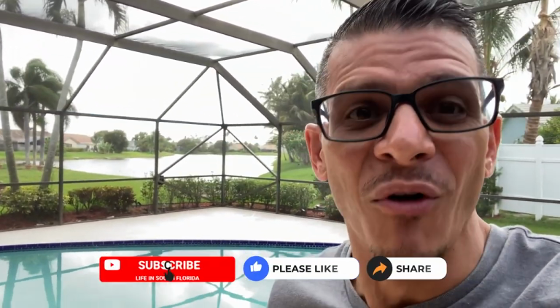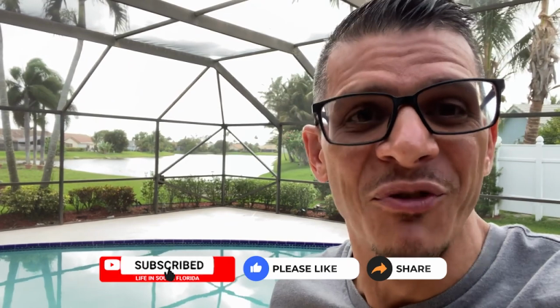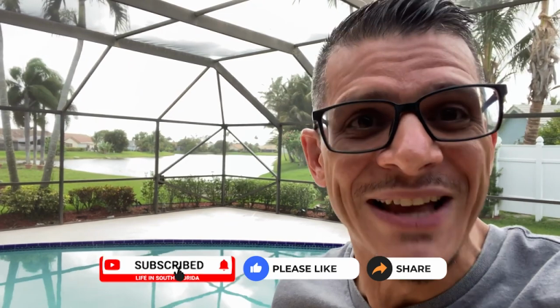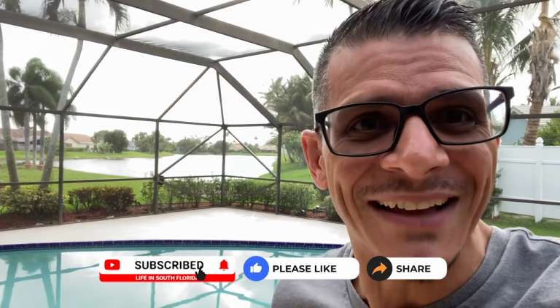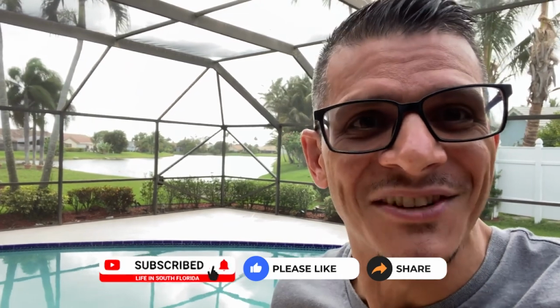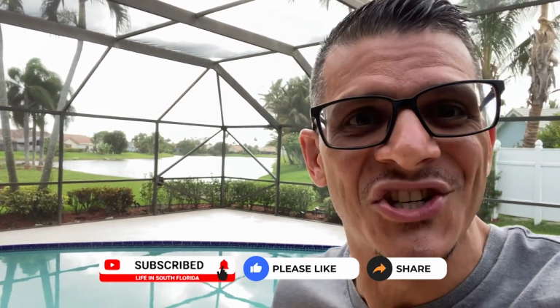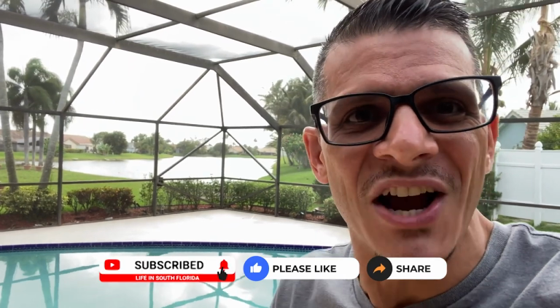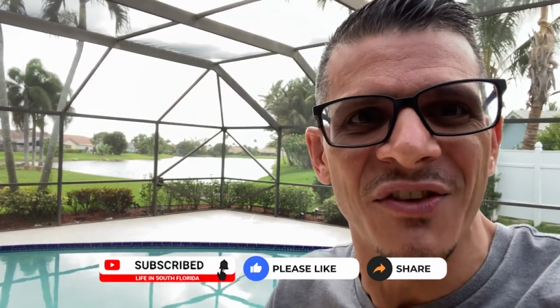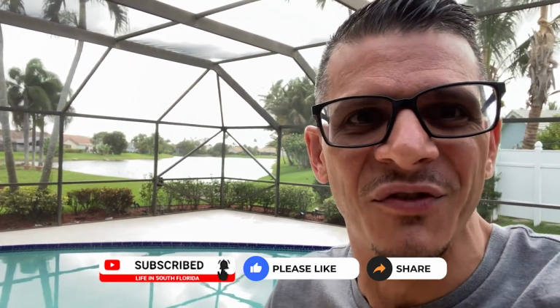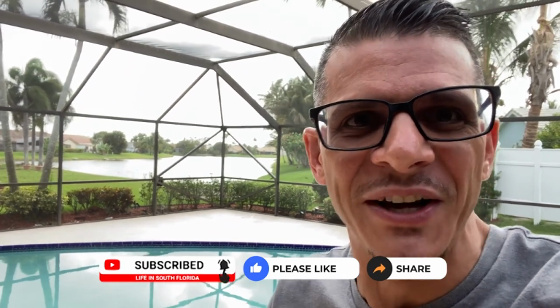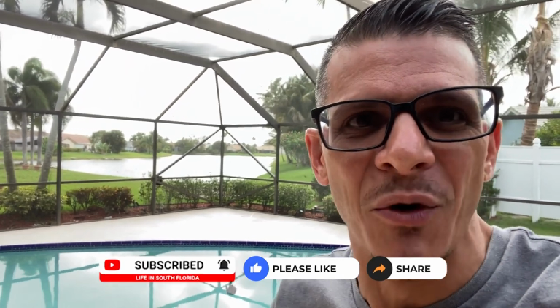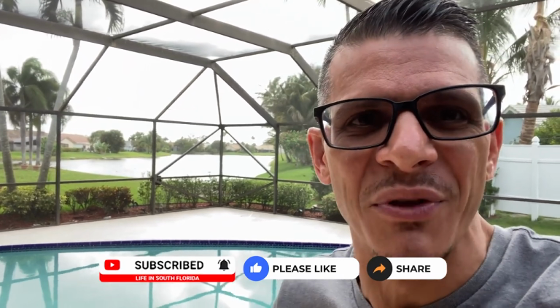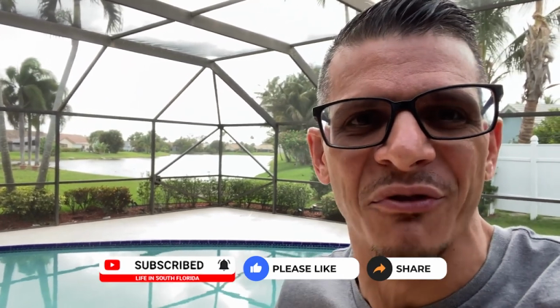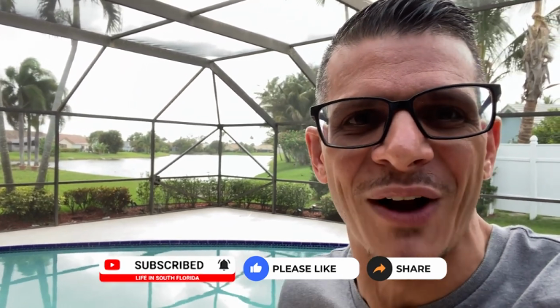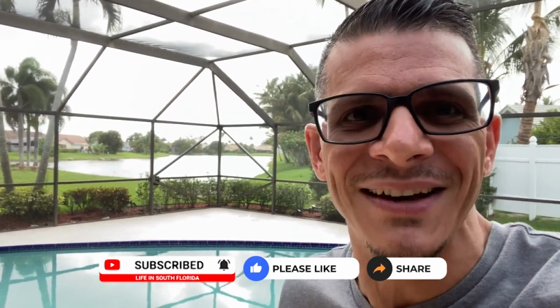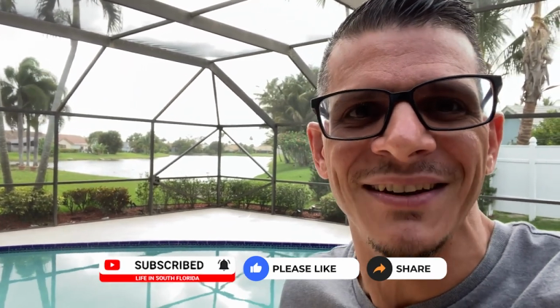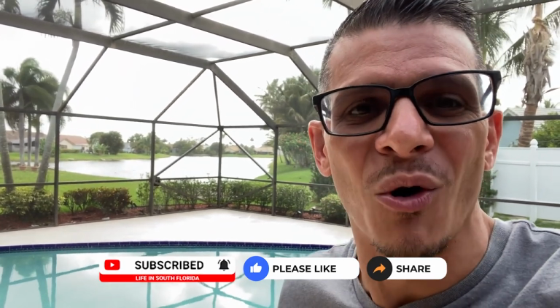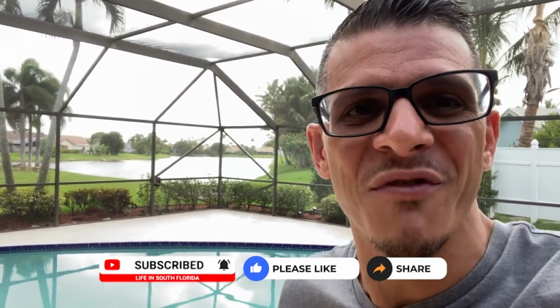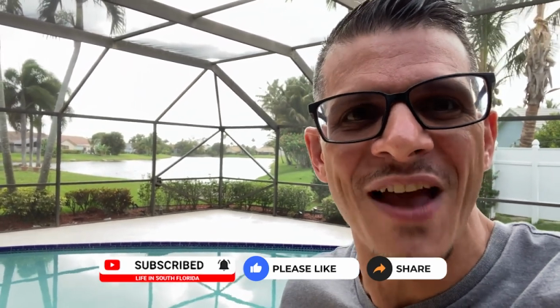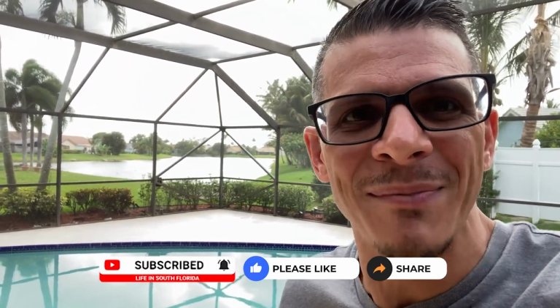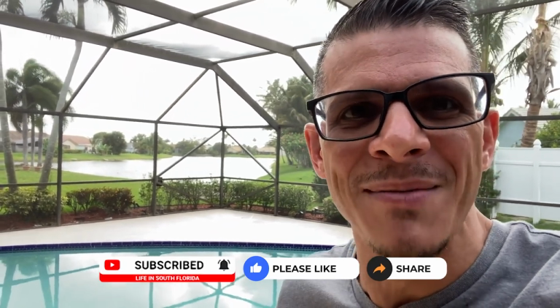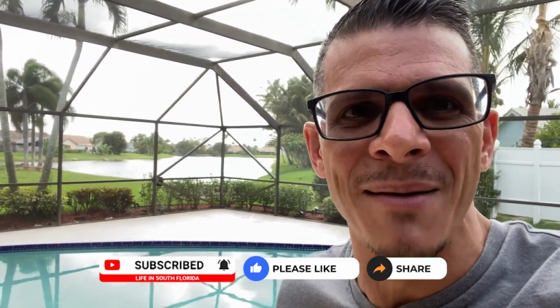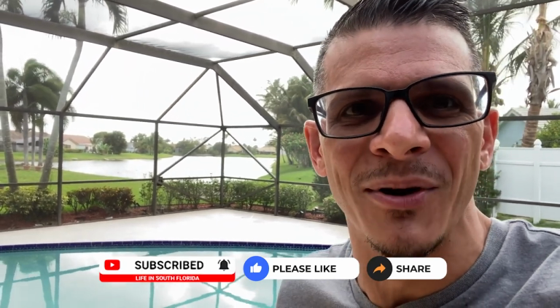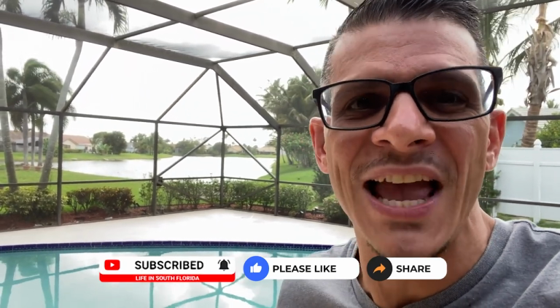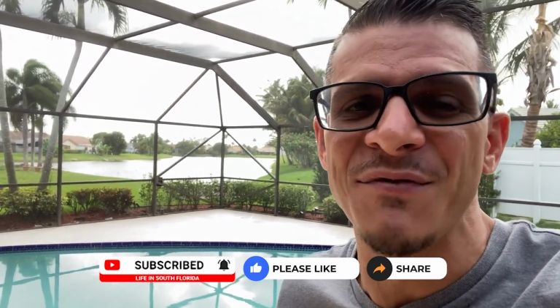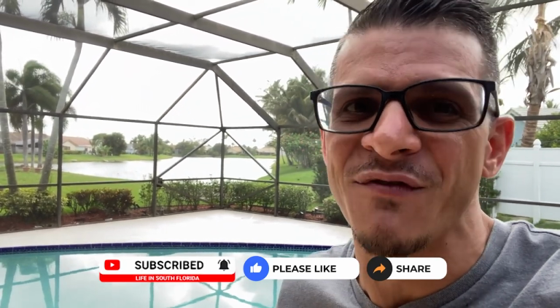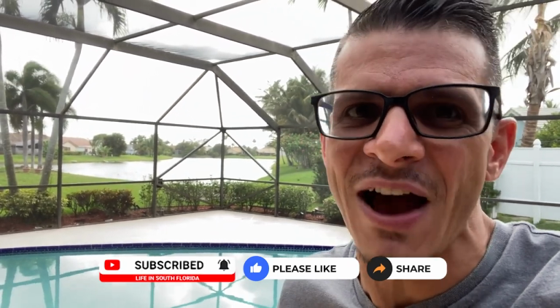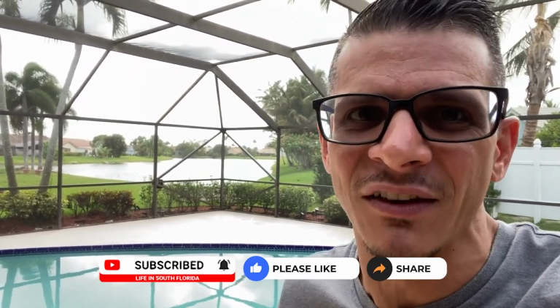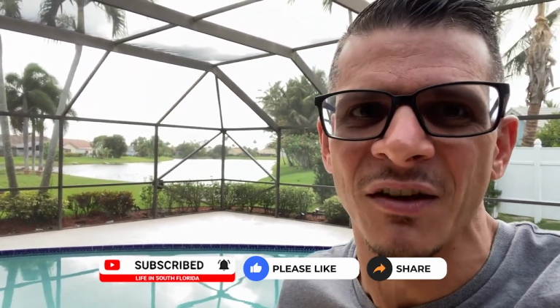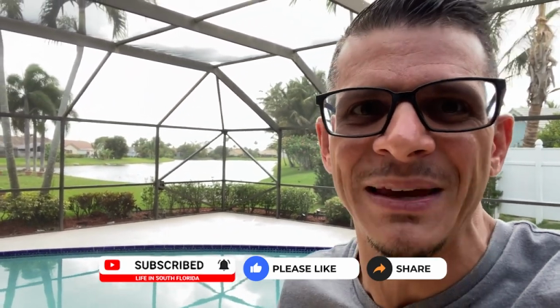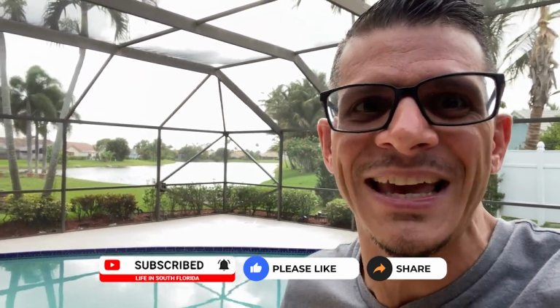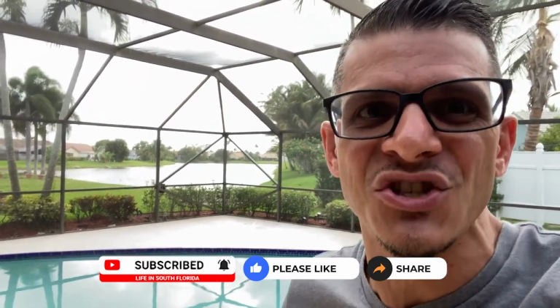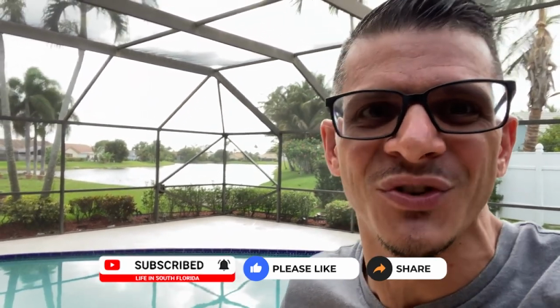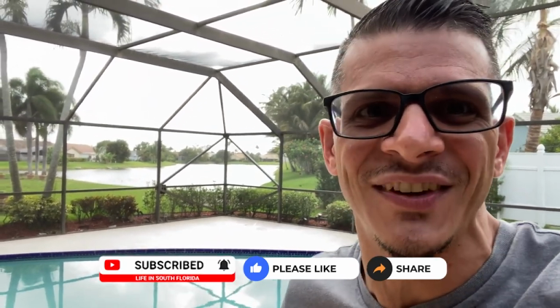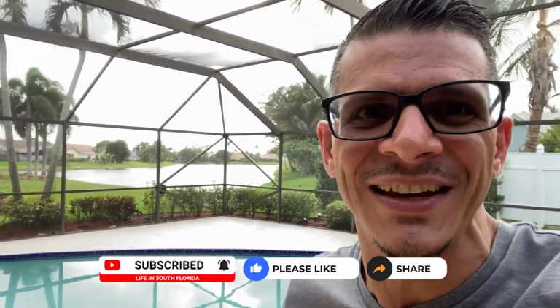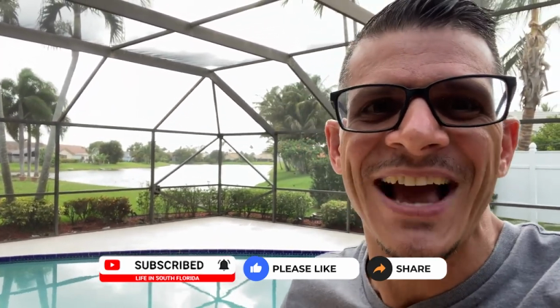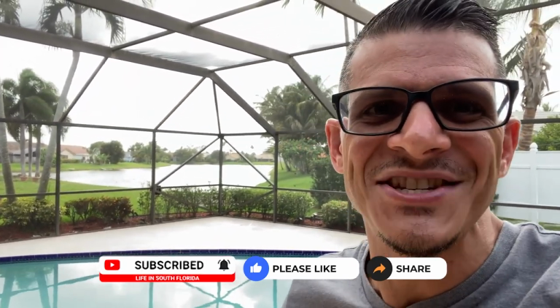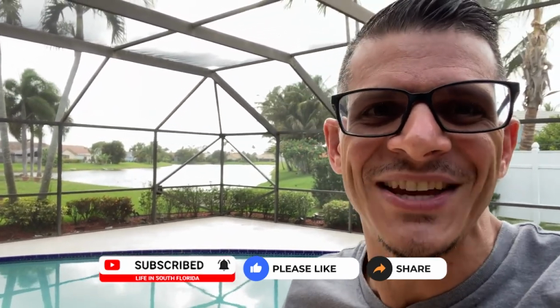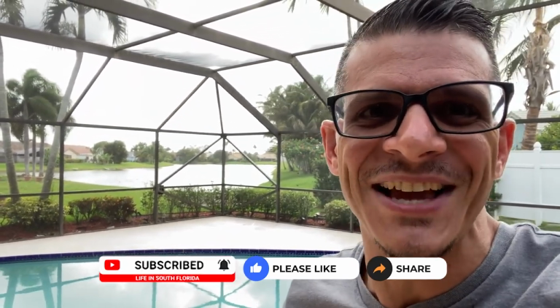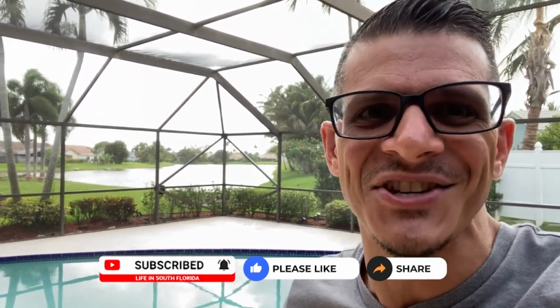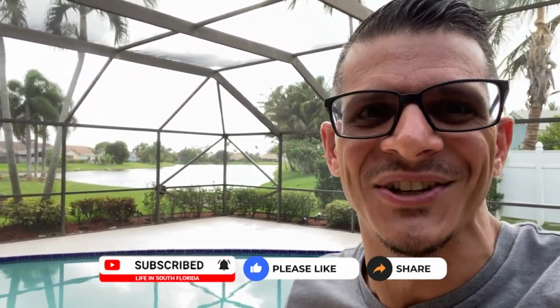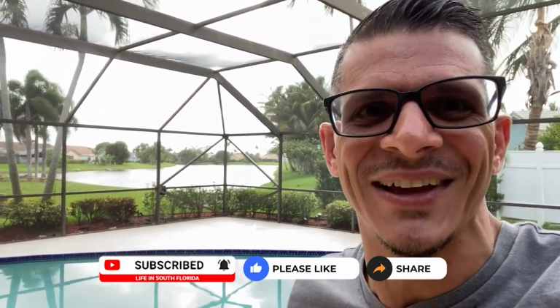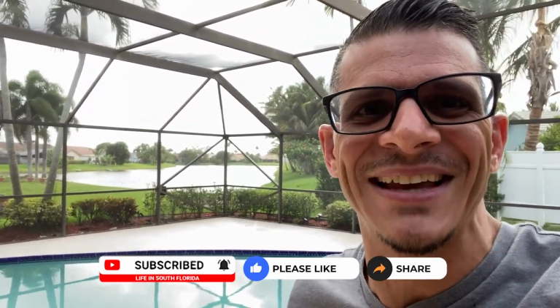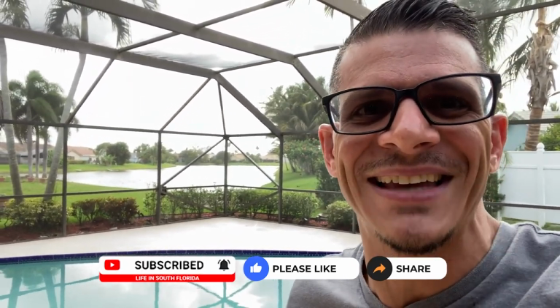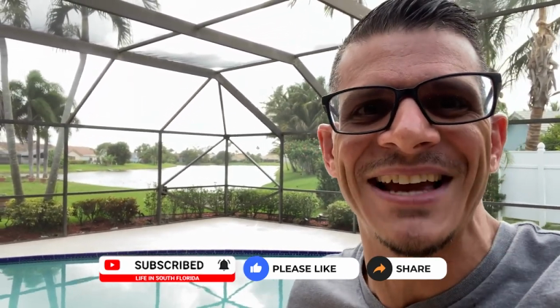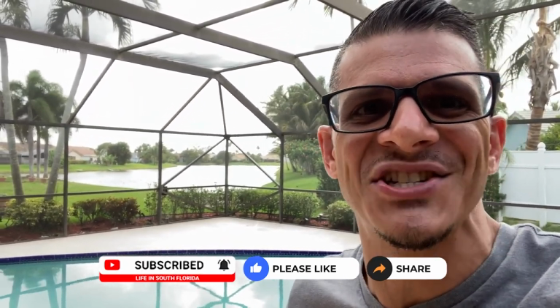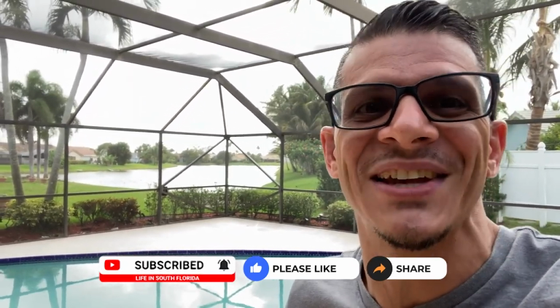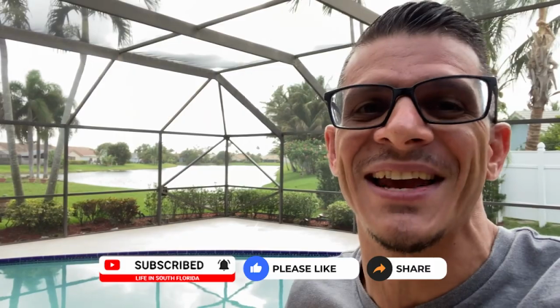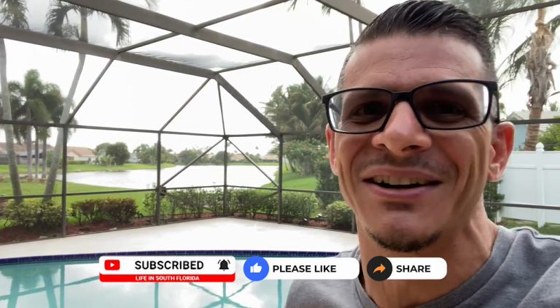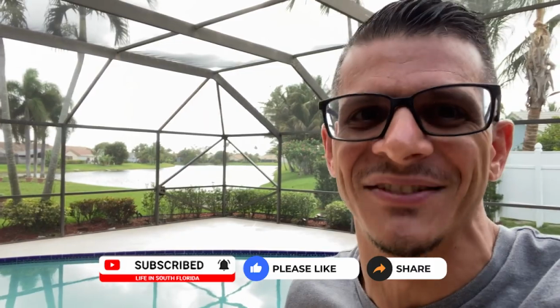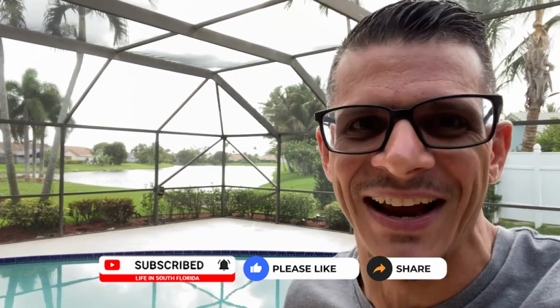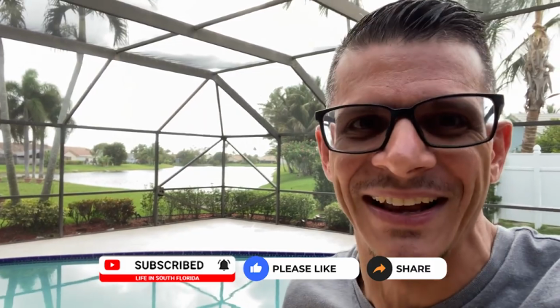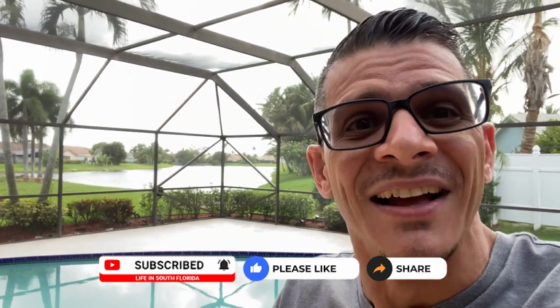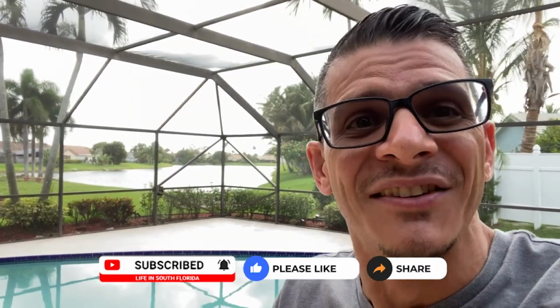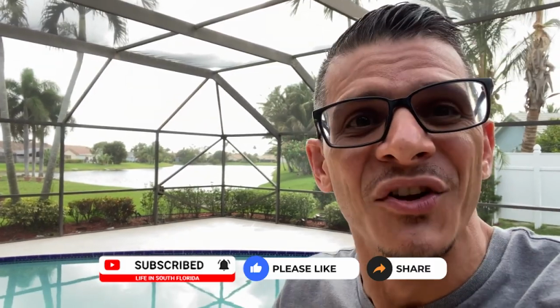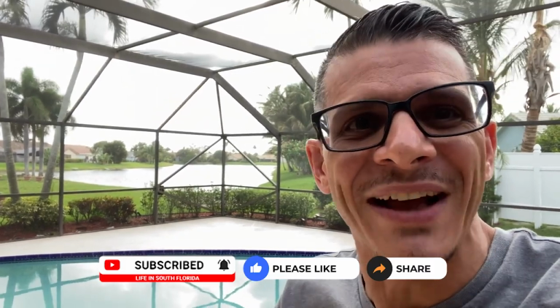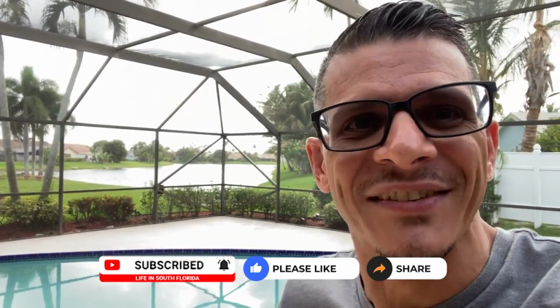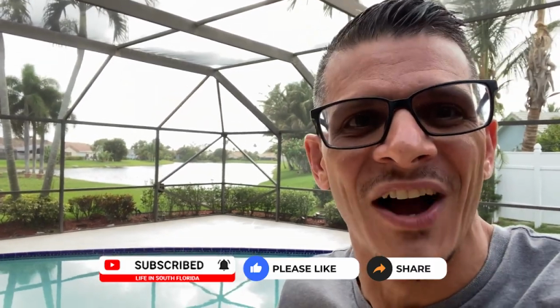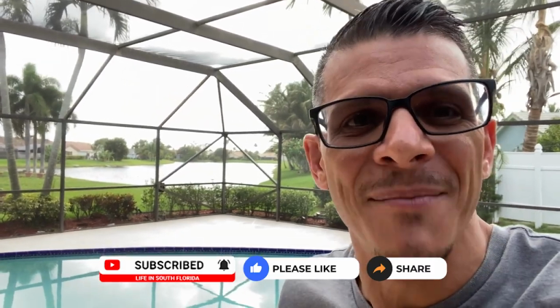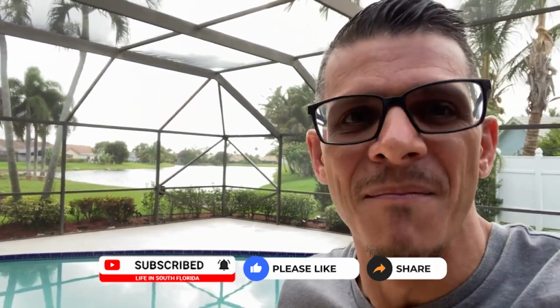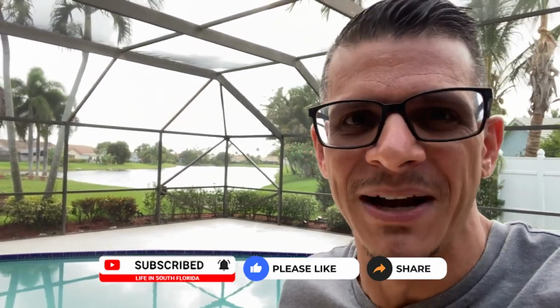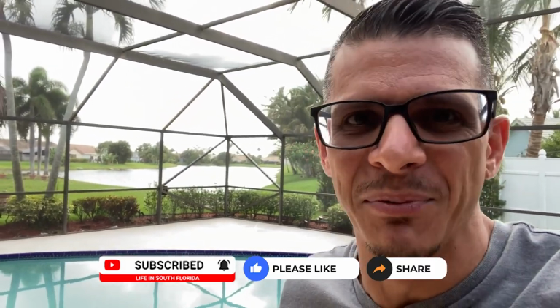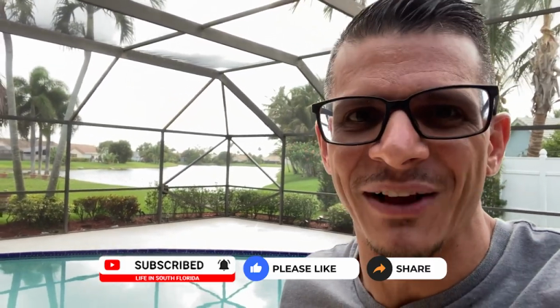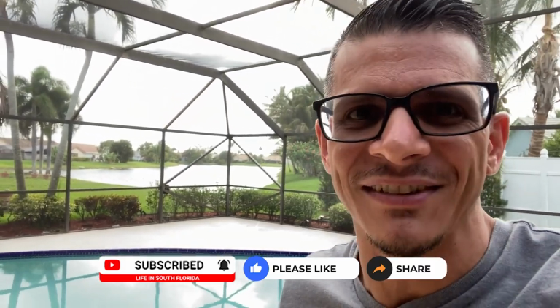Don't forget to share this video with a friend or family member if you found it to be interesting, educational, engaging, and entertaining. Until next time, many blessings.